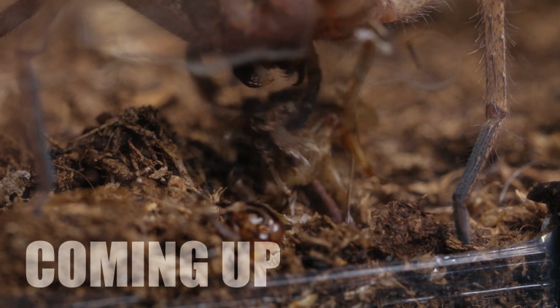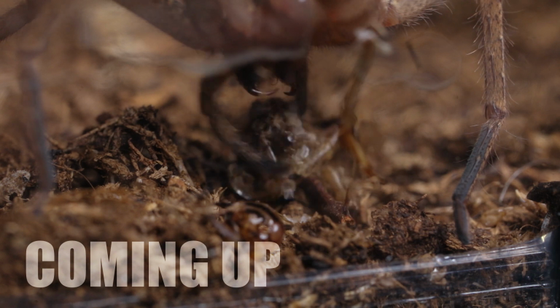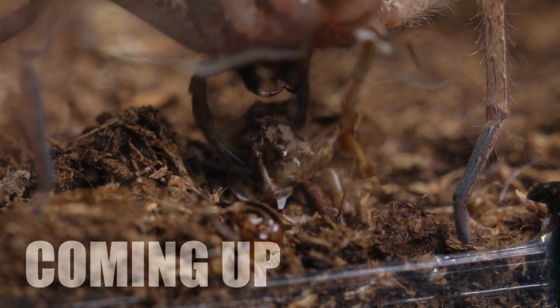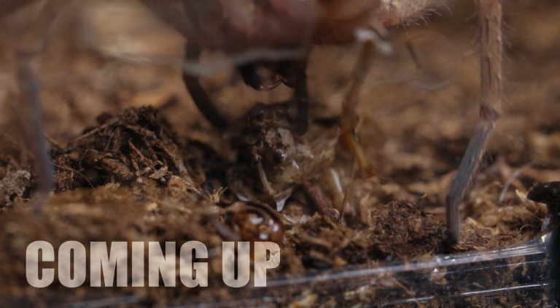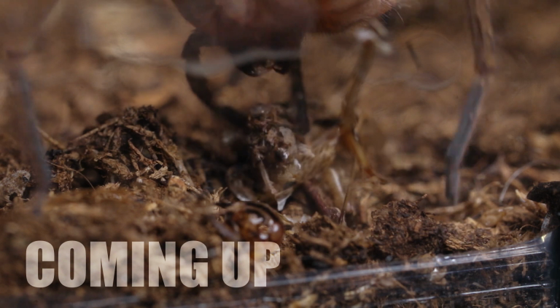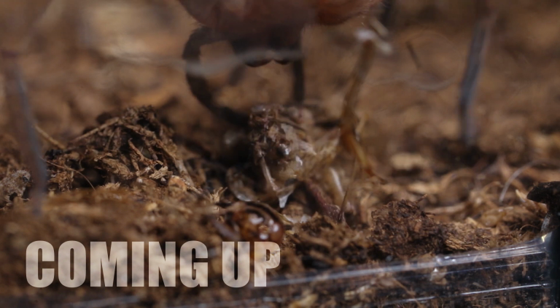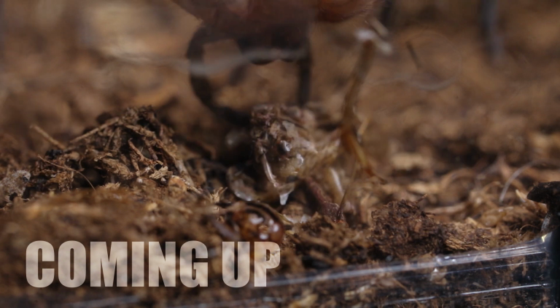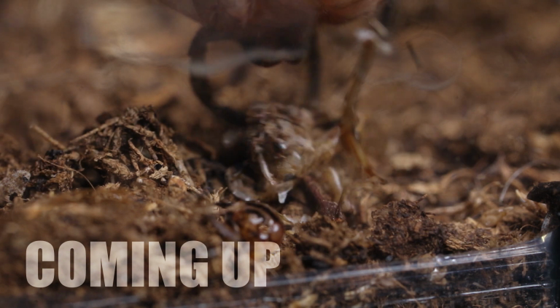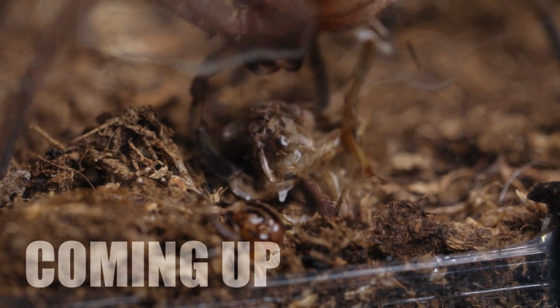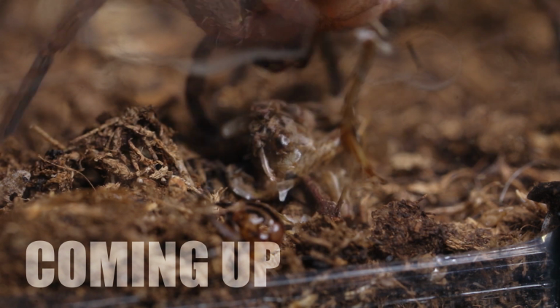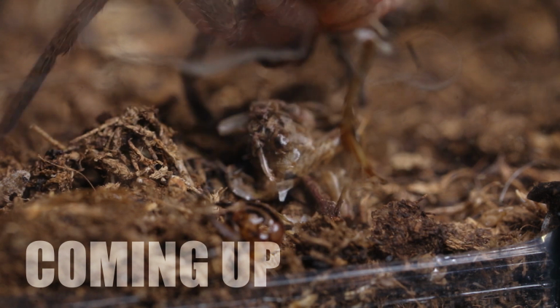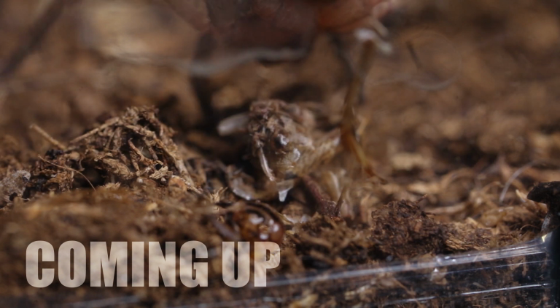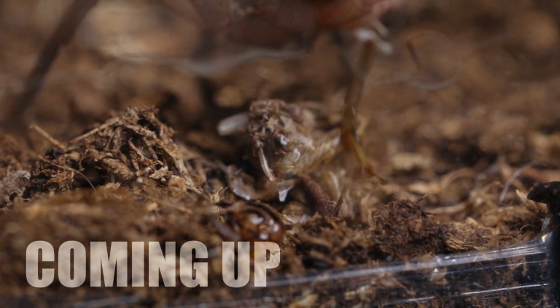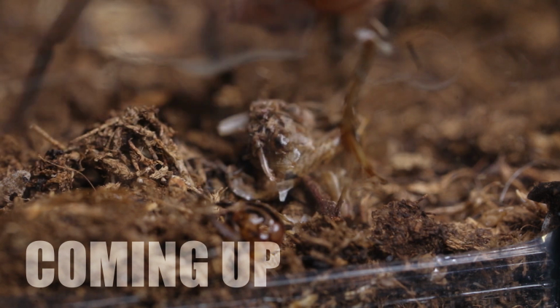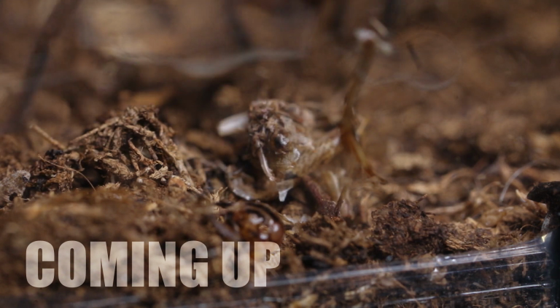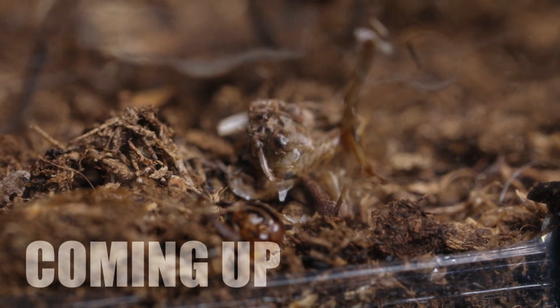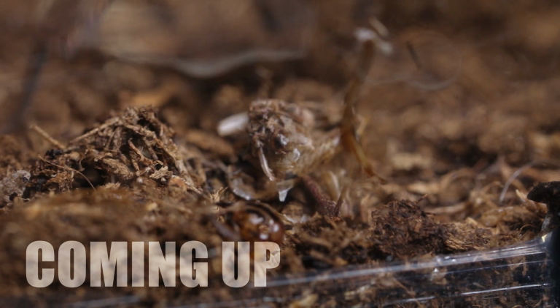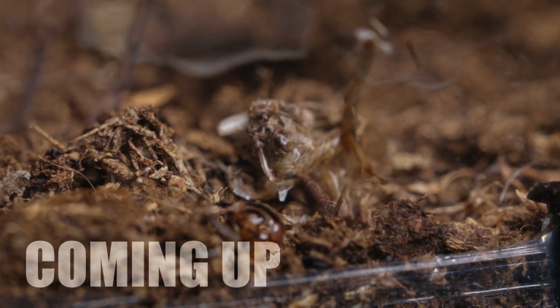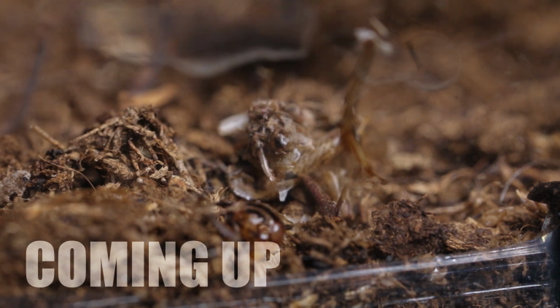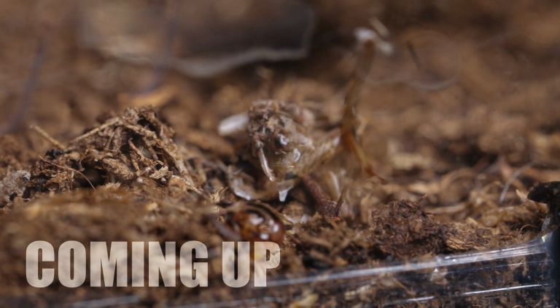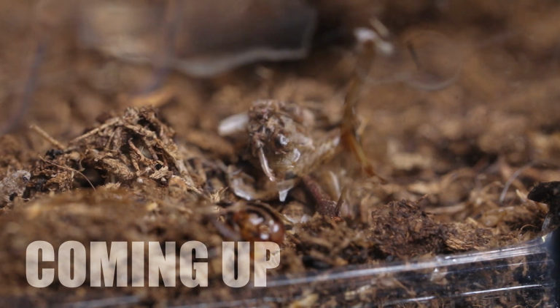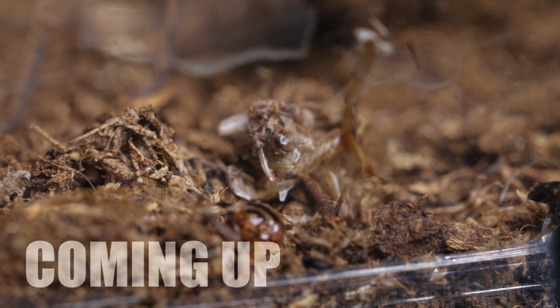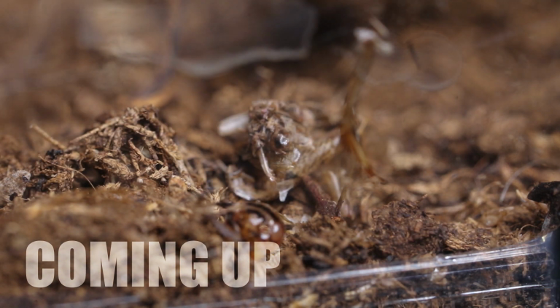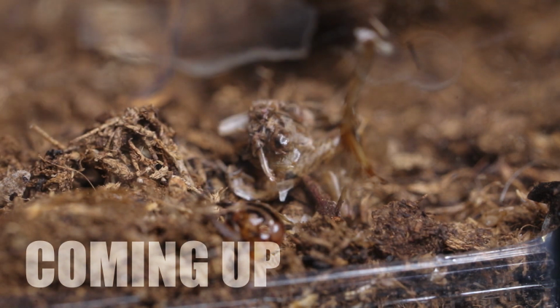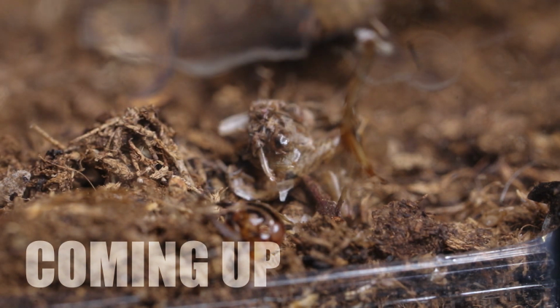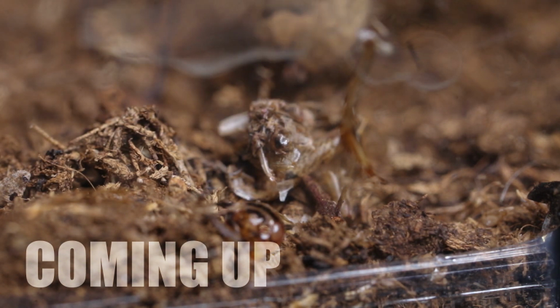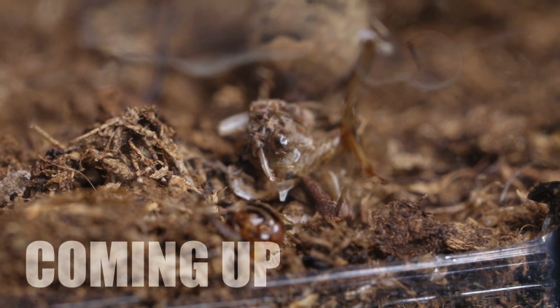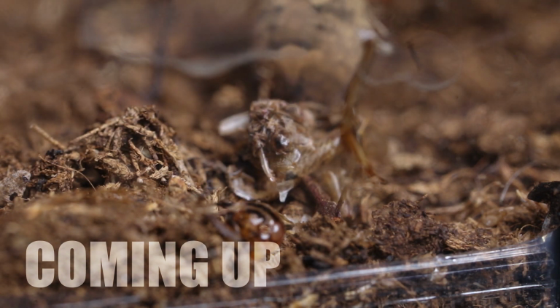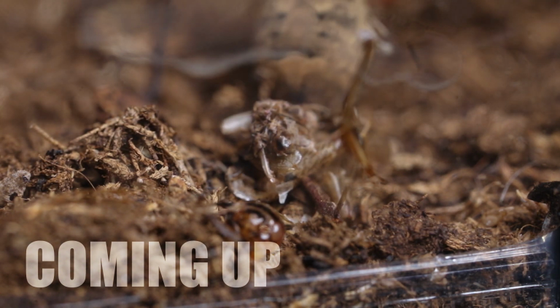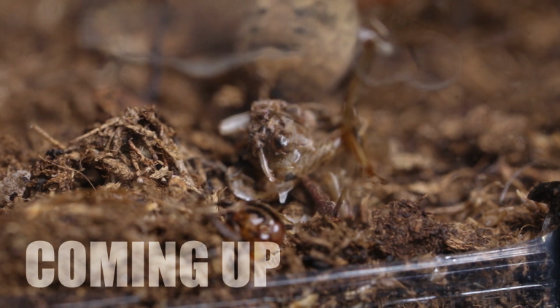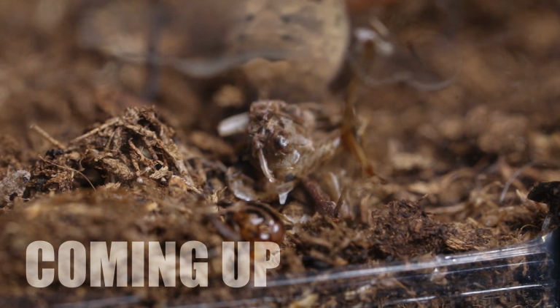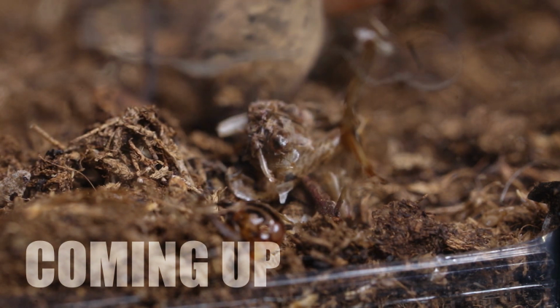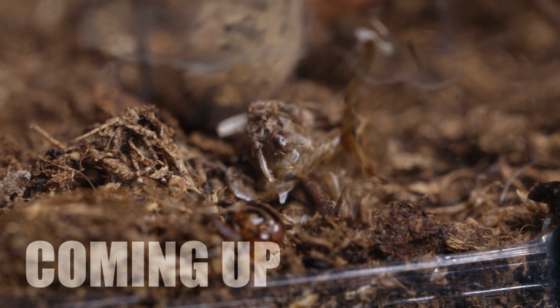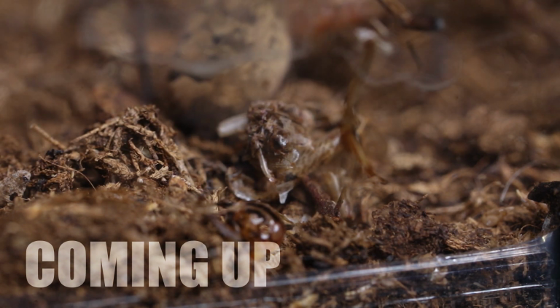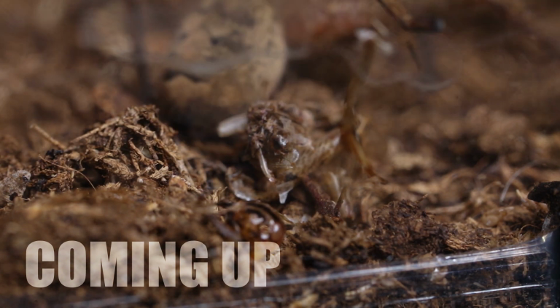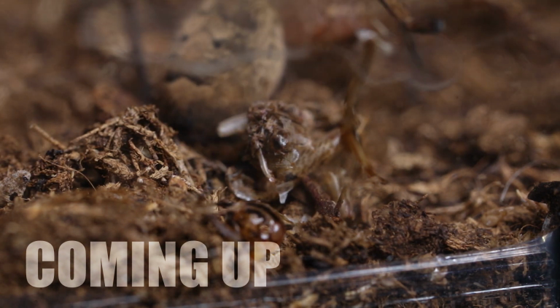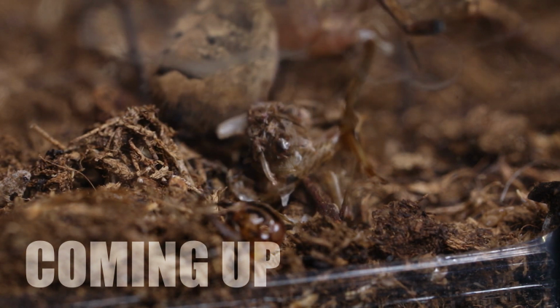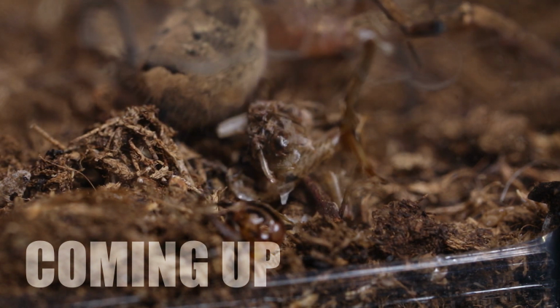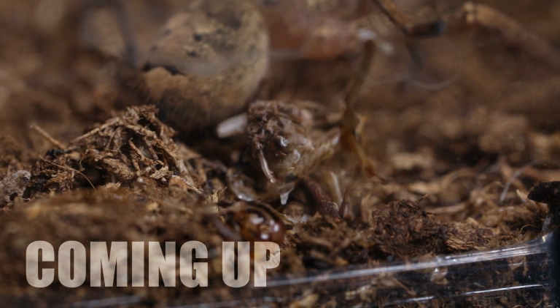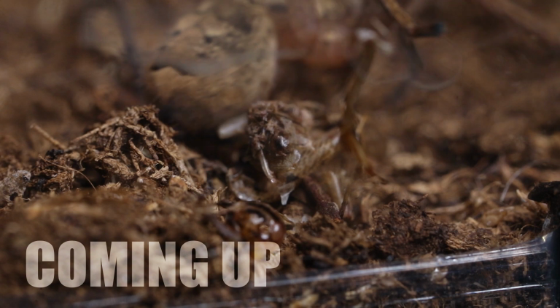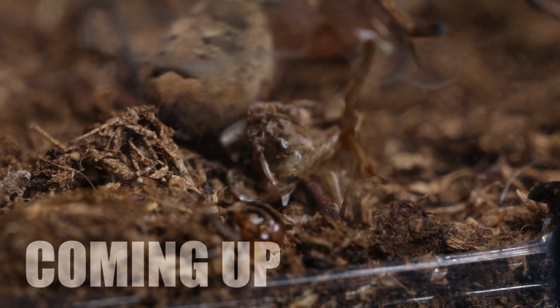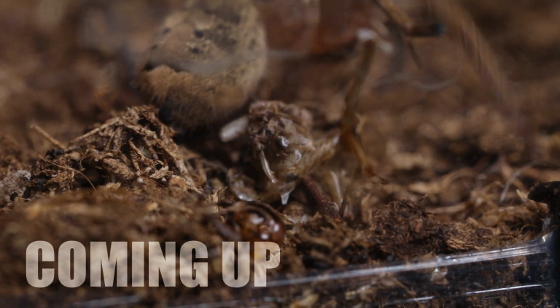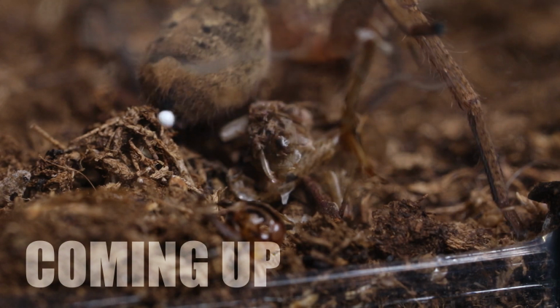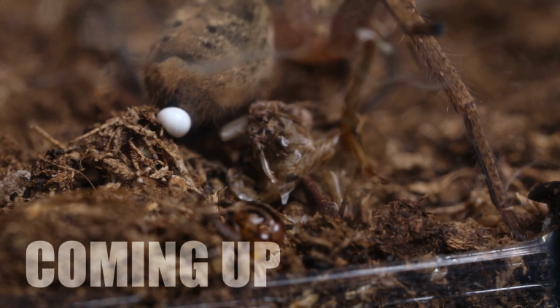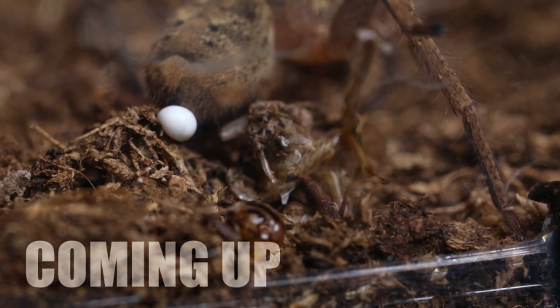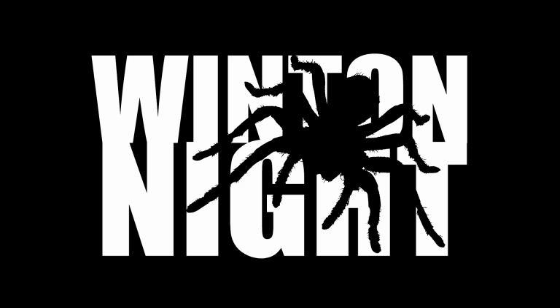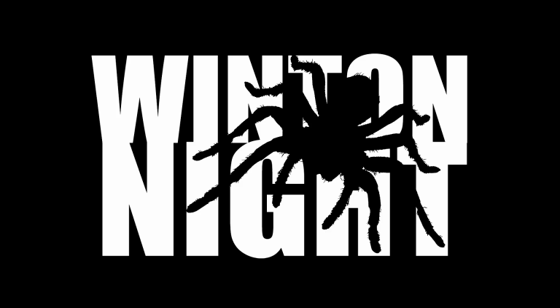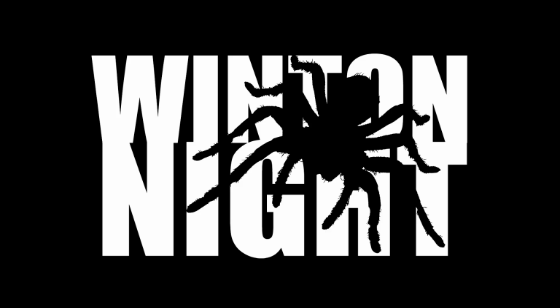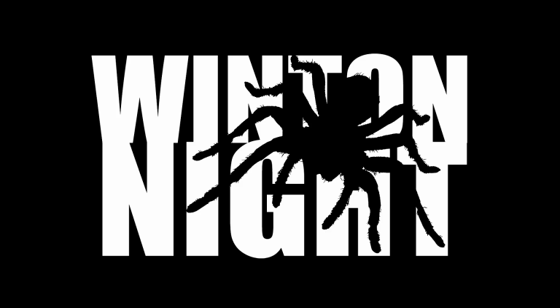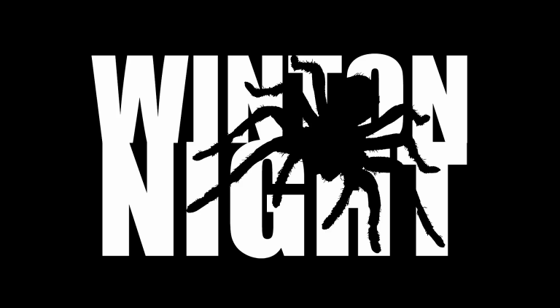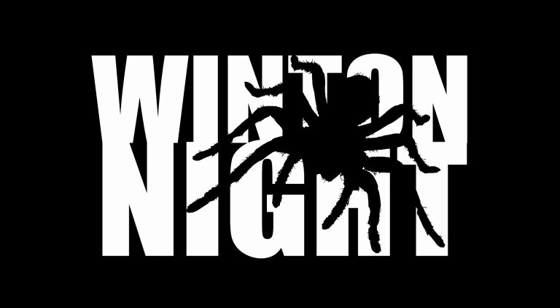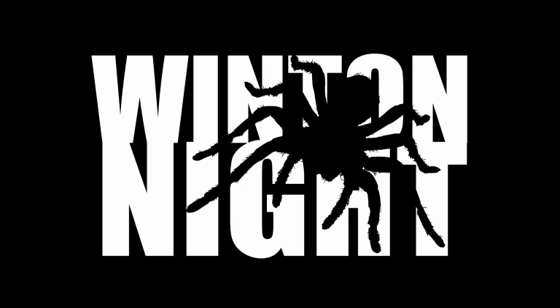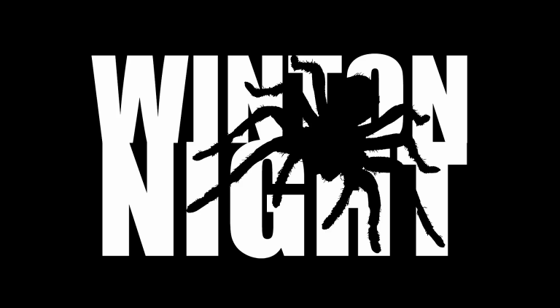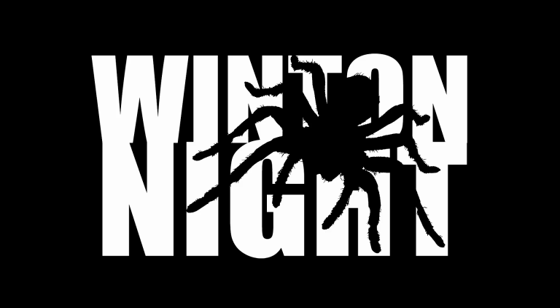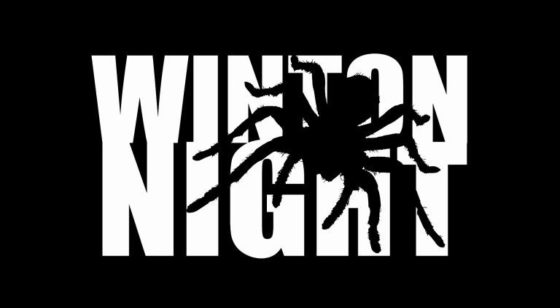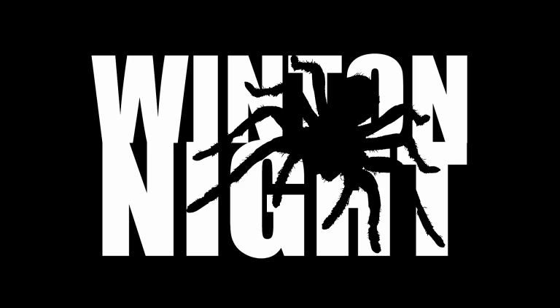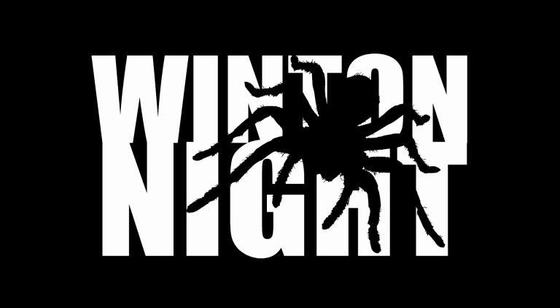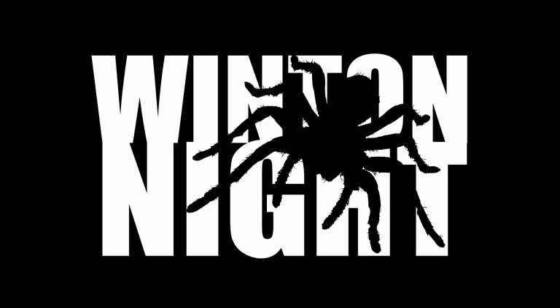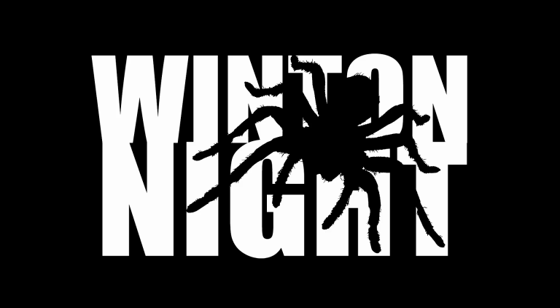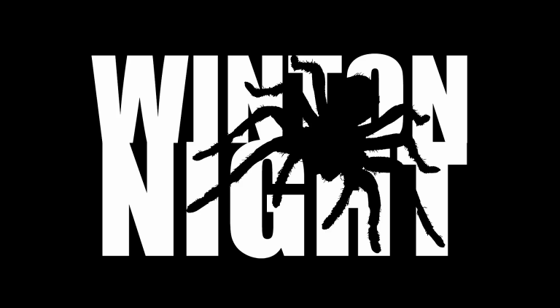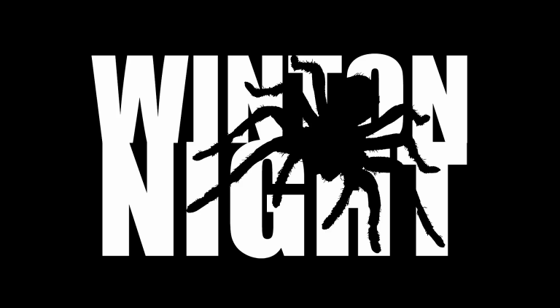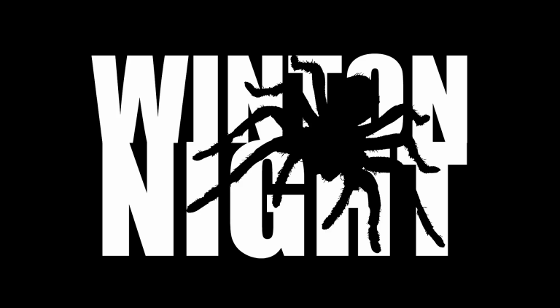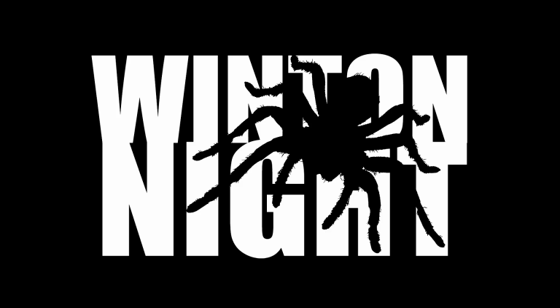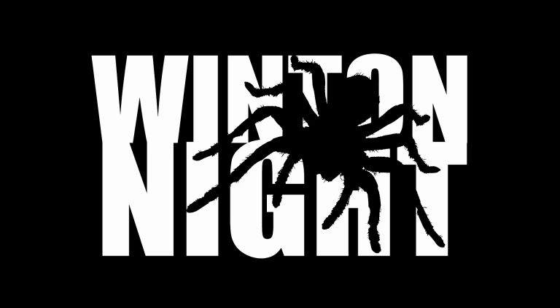Finally finished her dinner. That was sick. Whoa, she's backing up her bum there. No, no way! What is that?